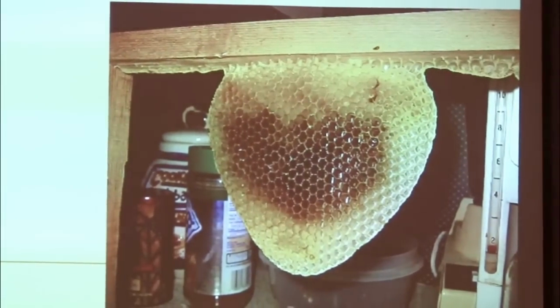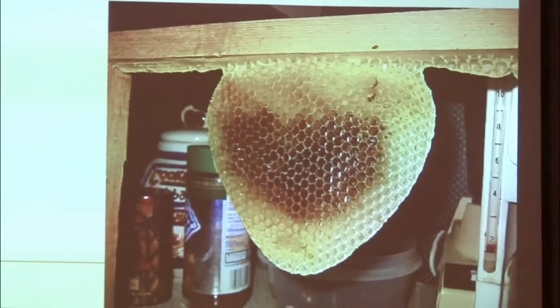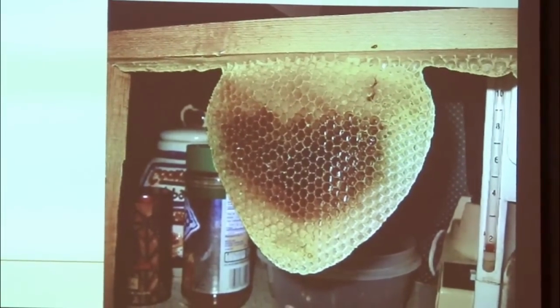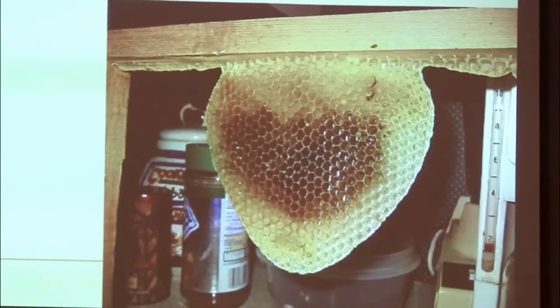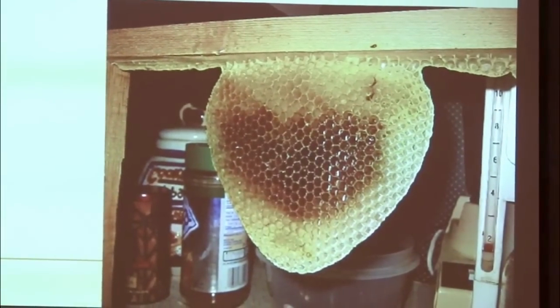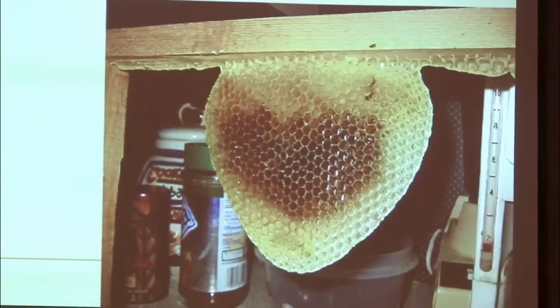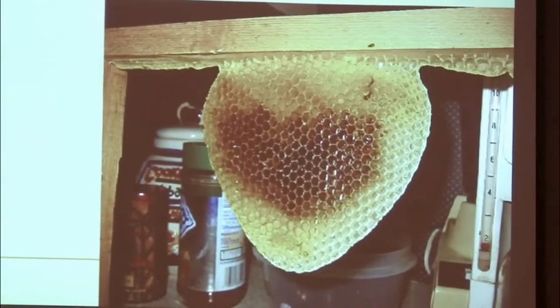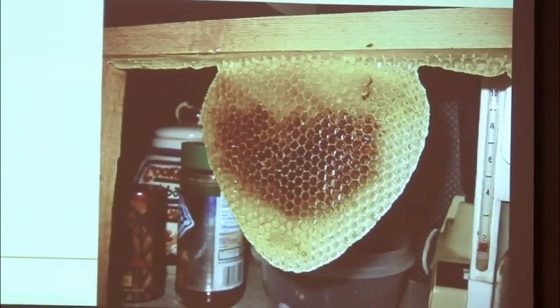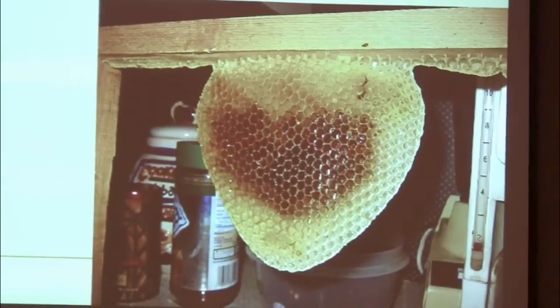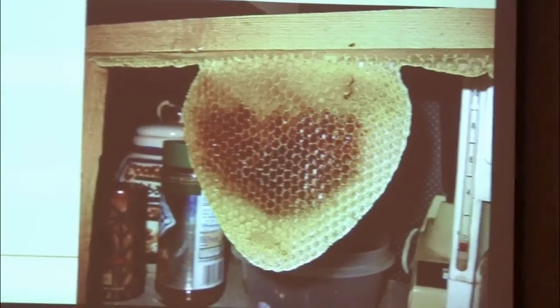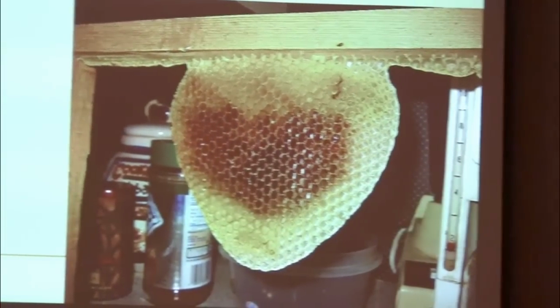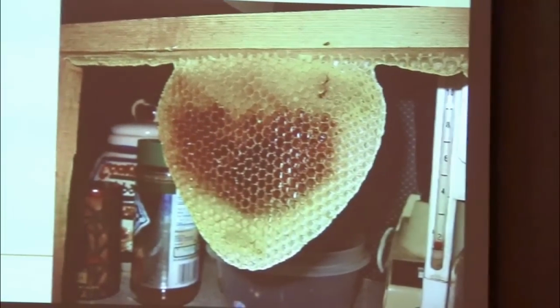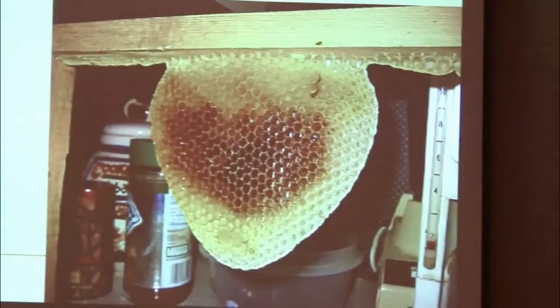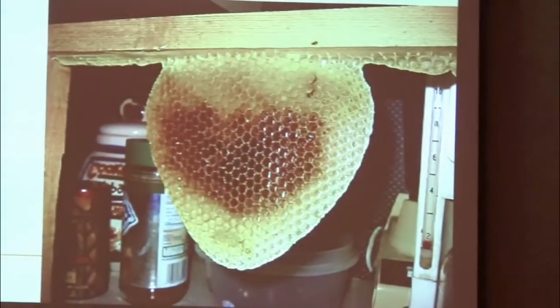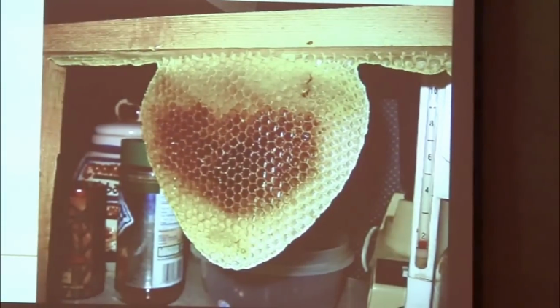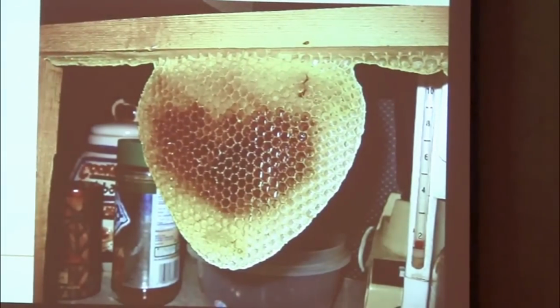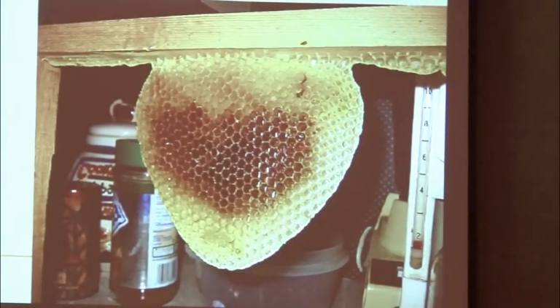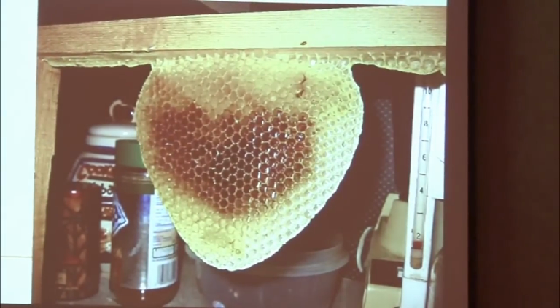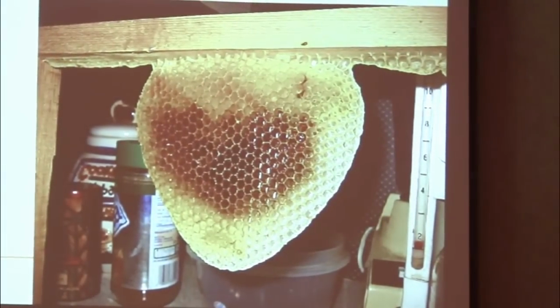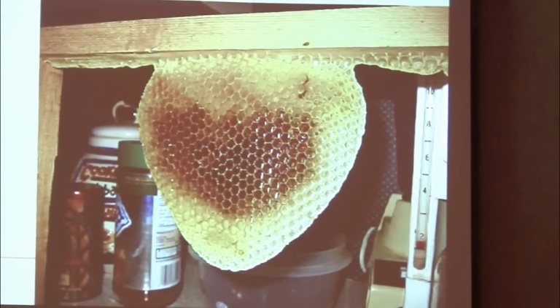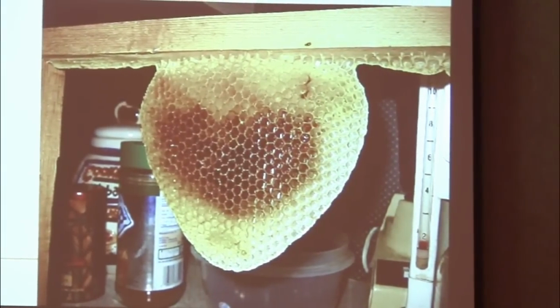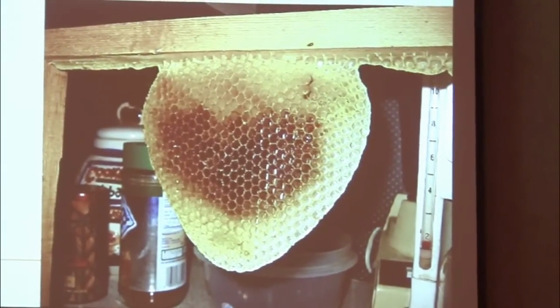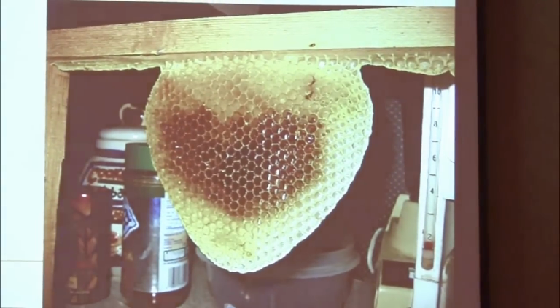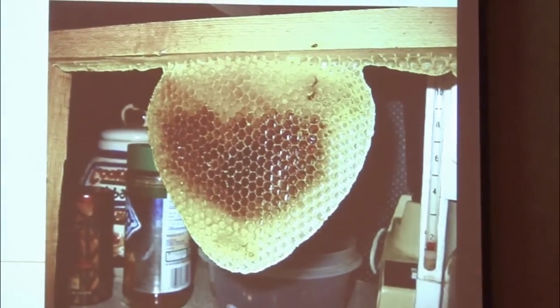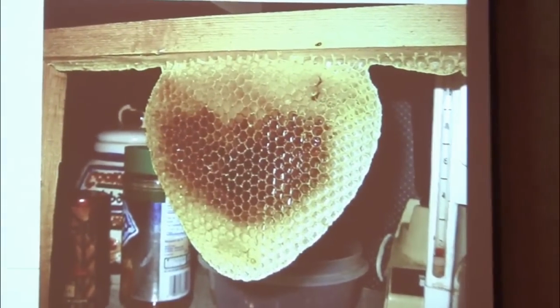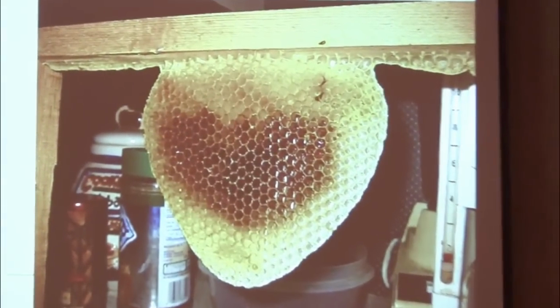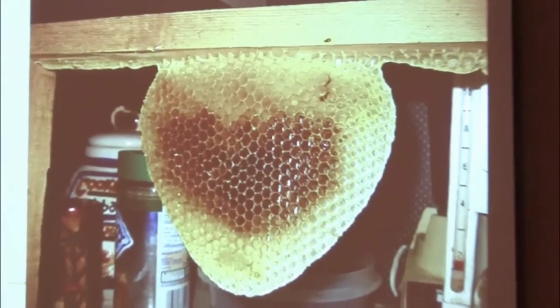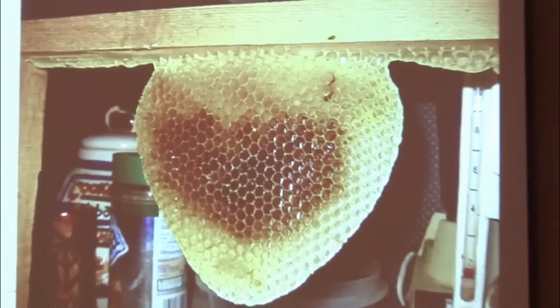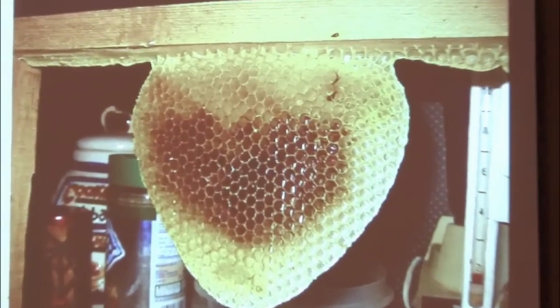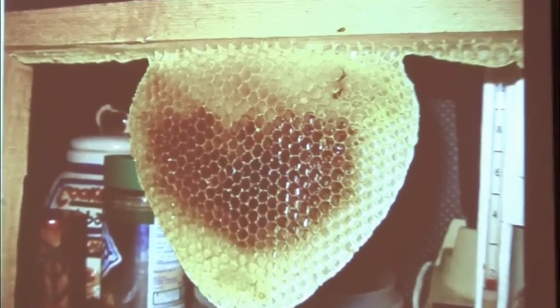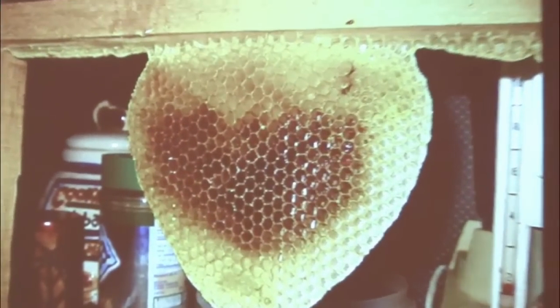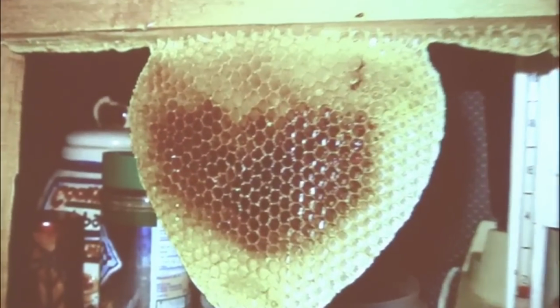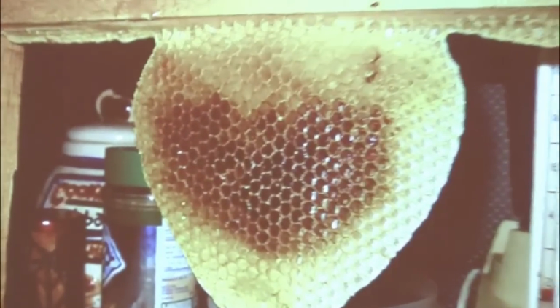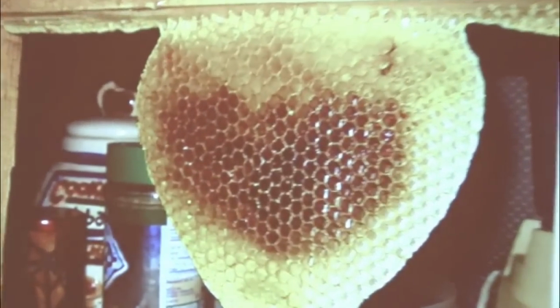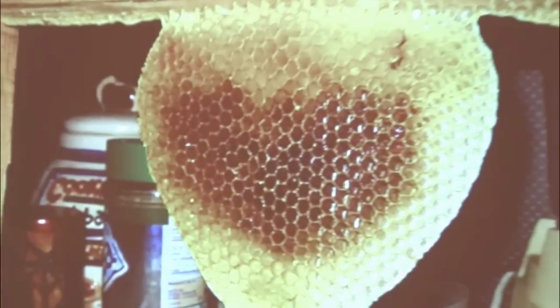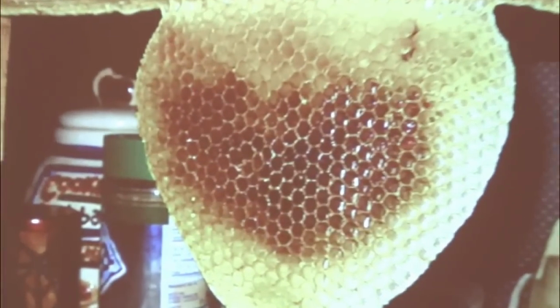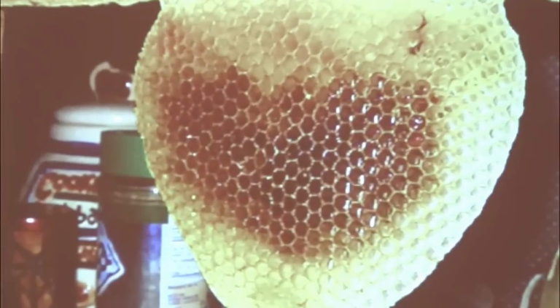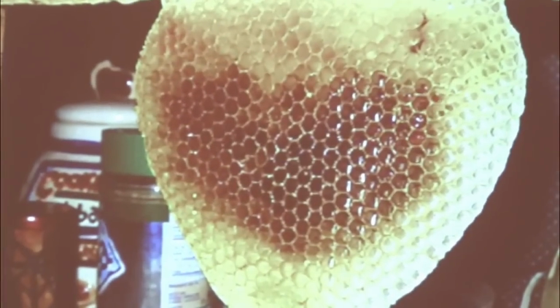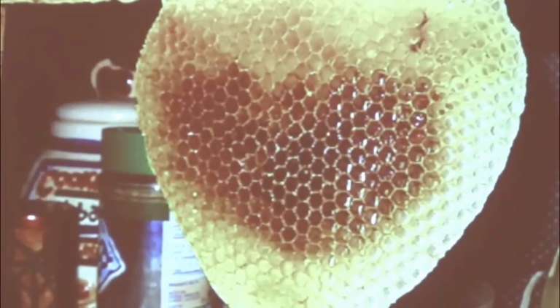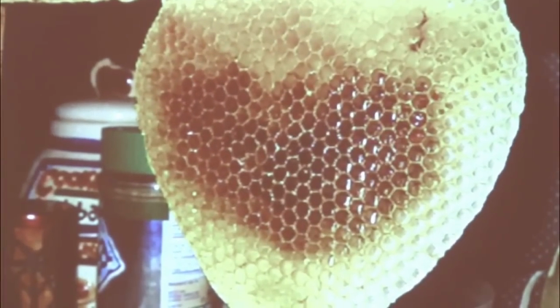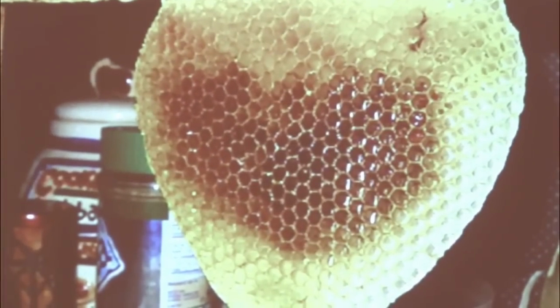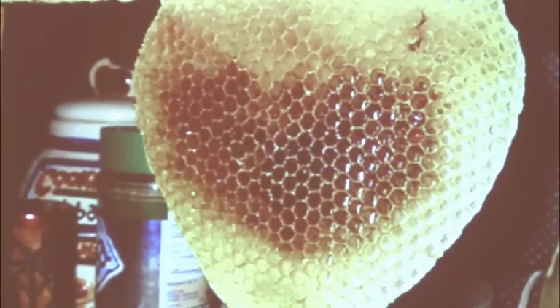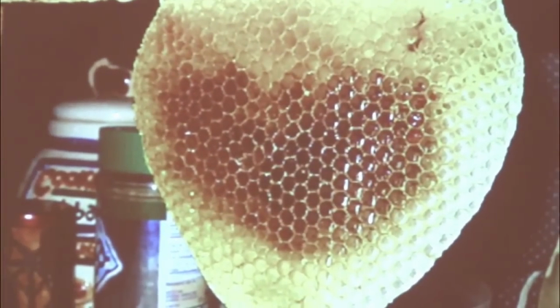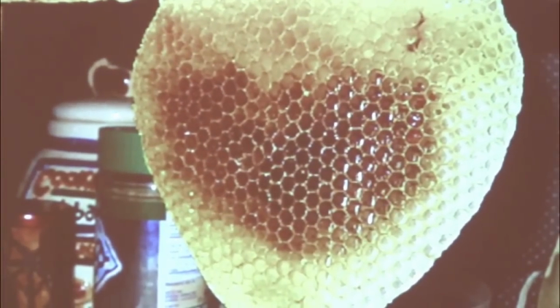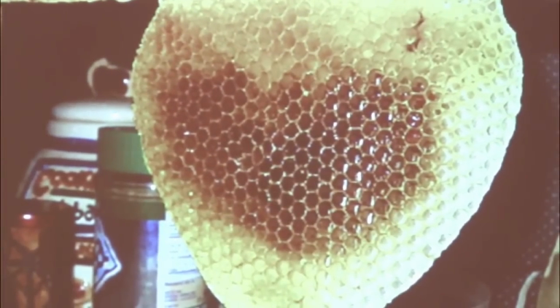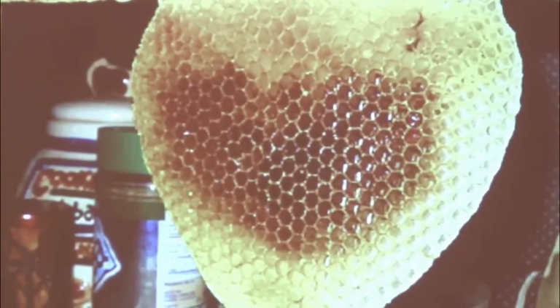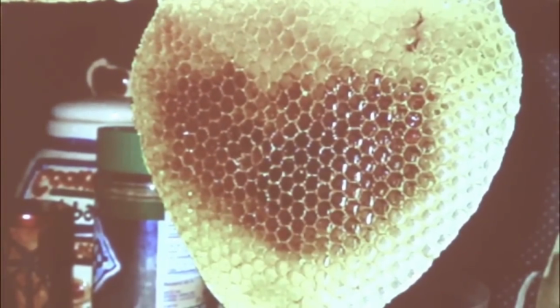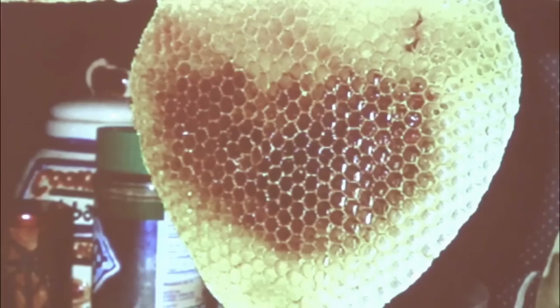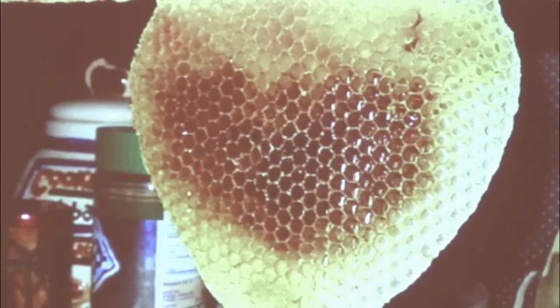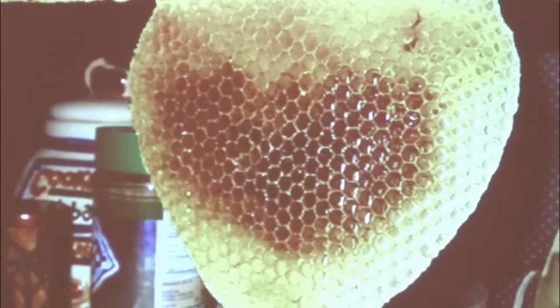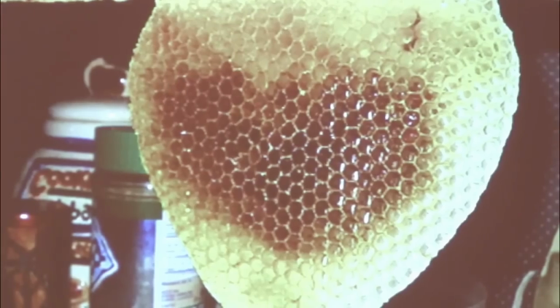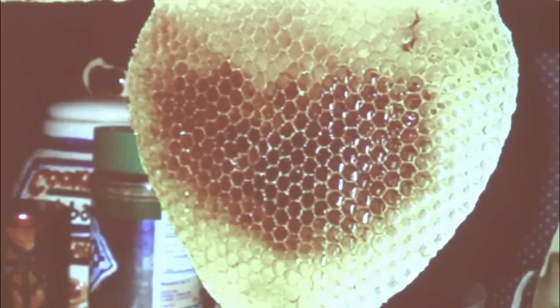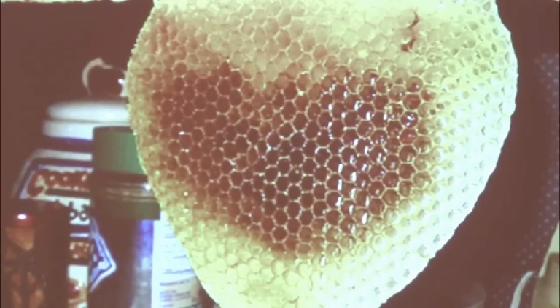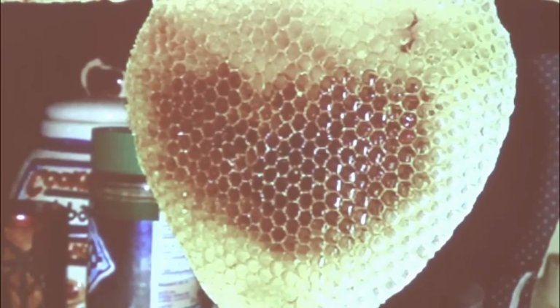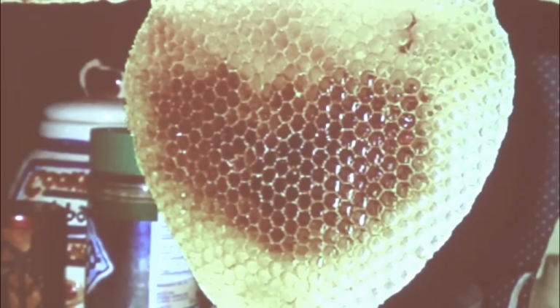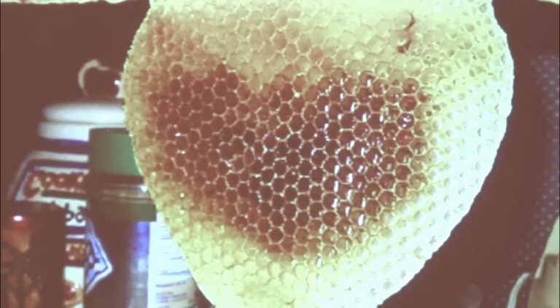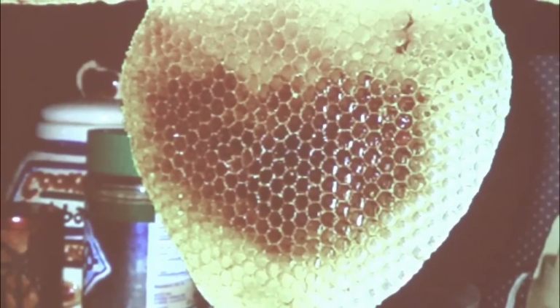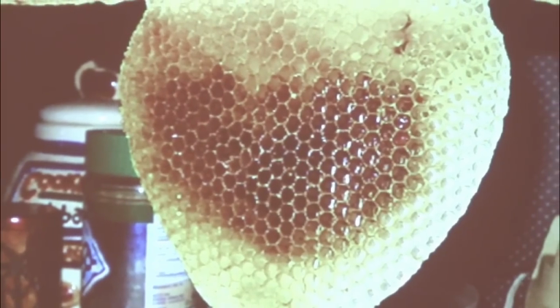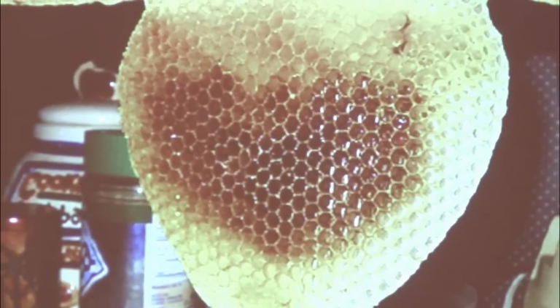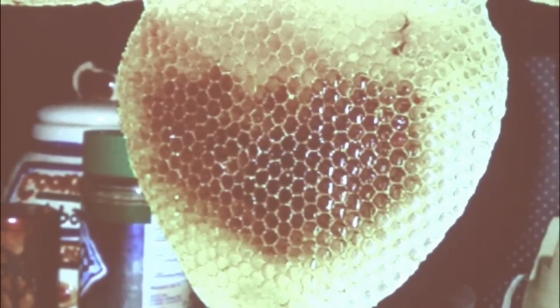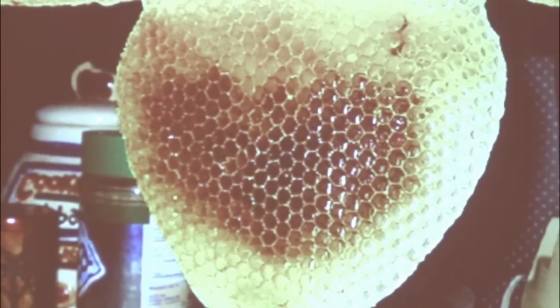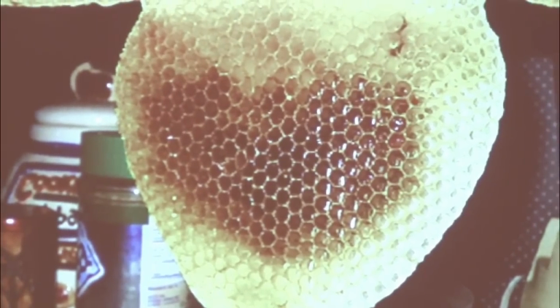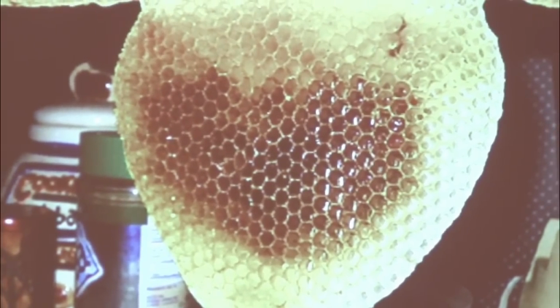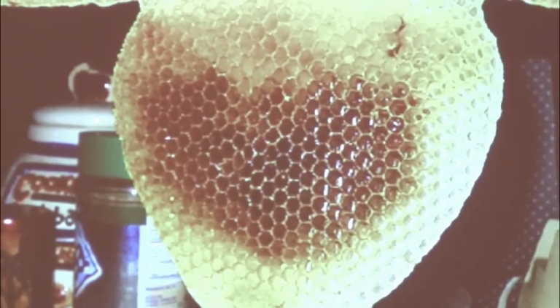Interestingly, that comb right in the center there is about 4.6 millimeters. We'll talk a little bit about cell sizes as we go here.